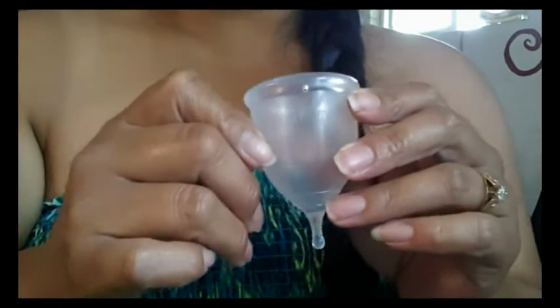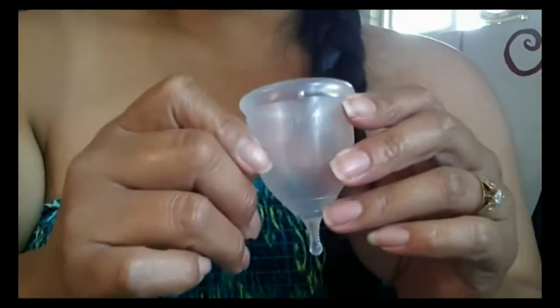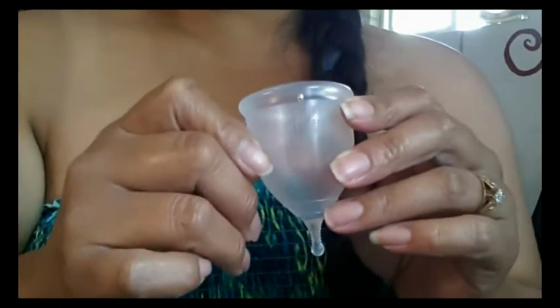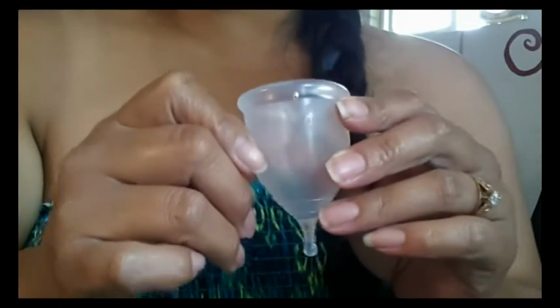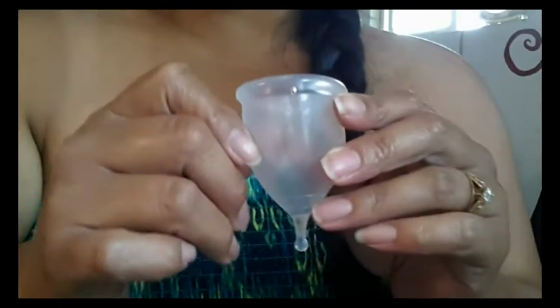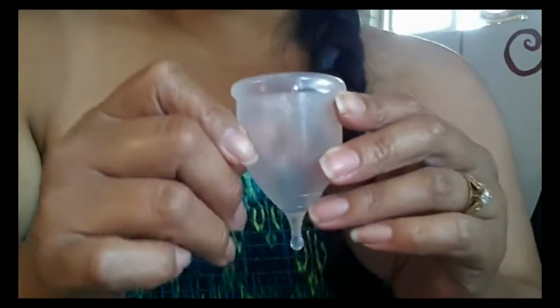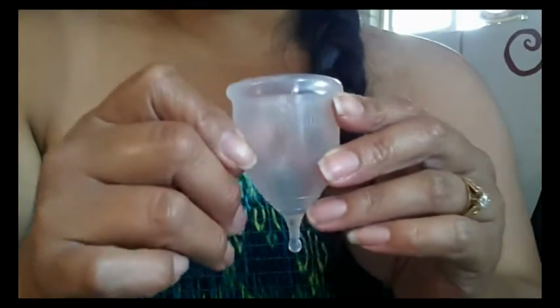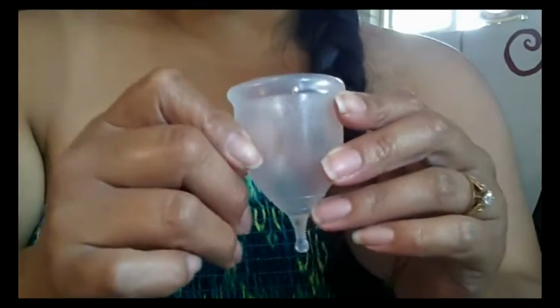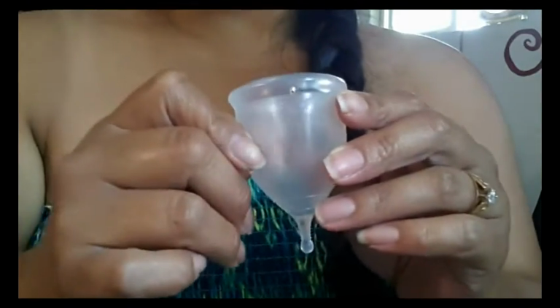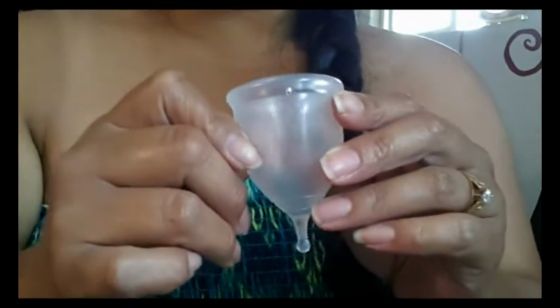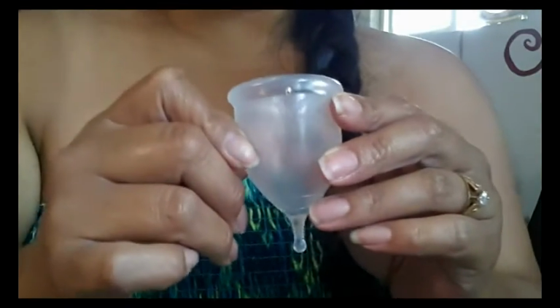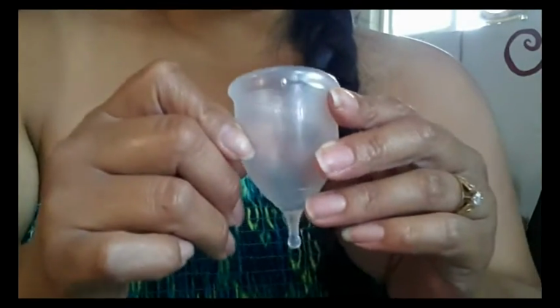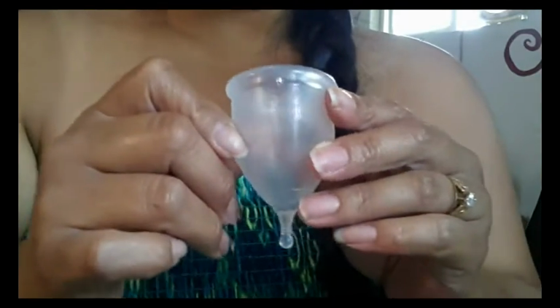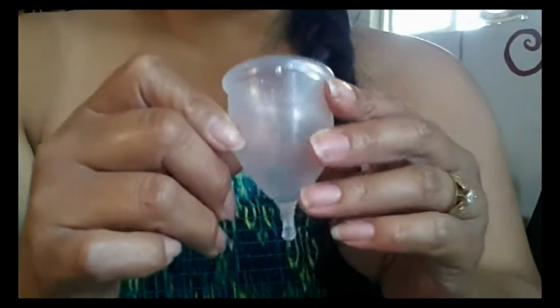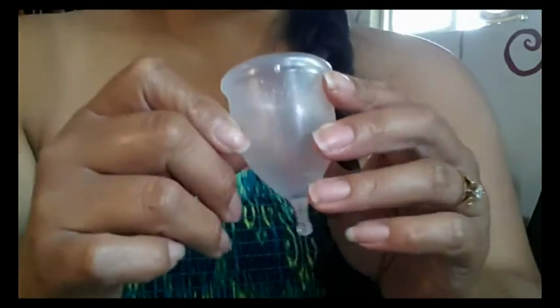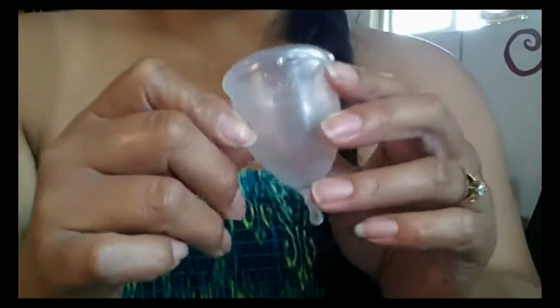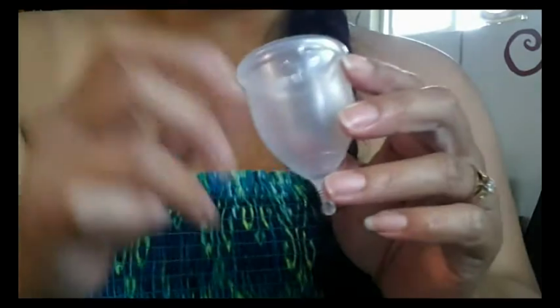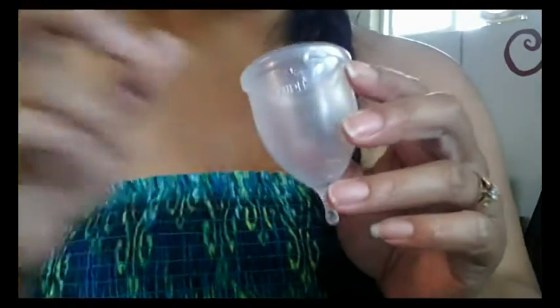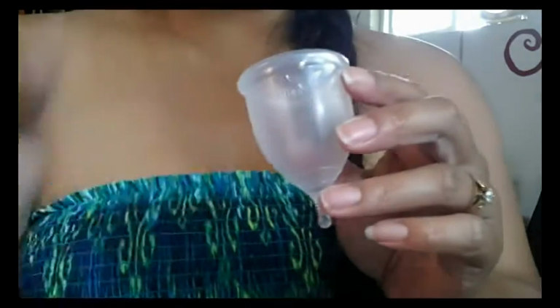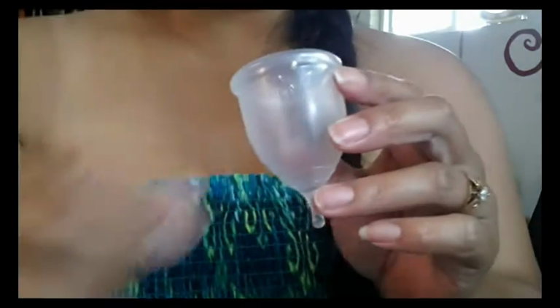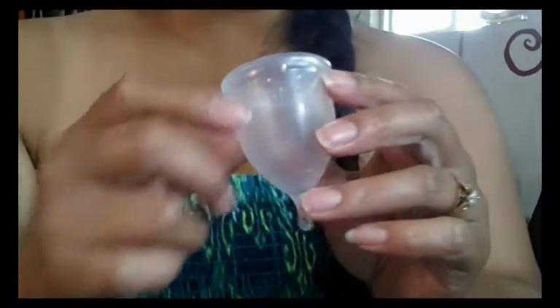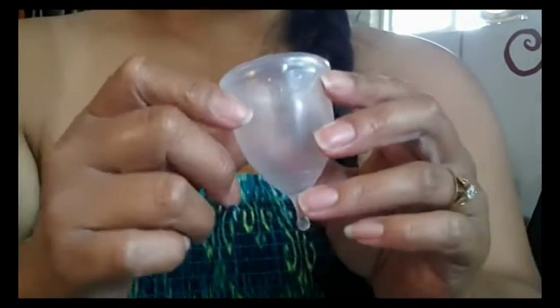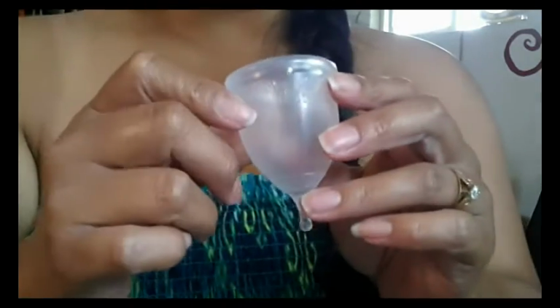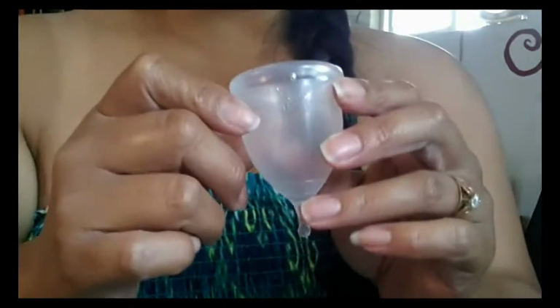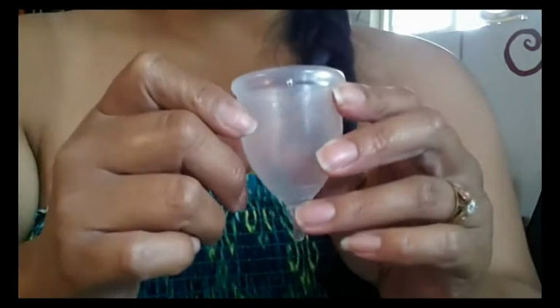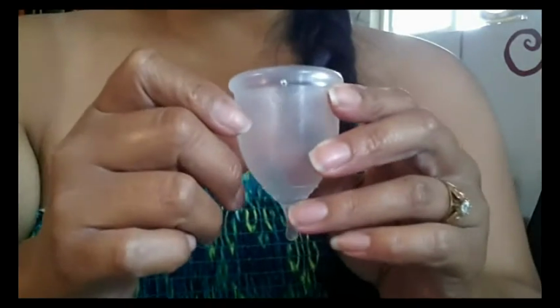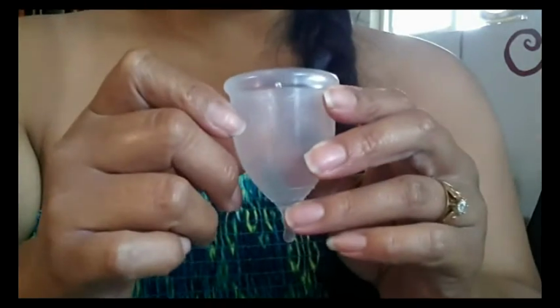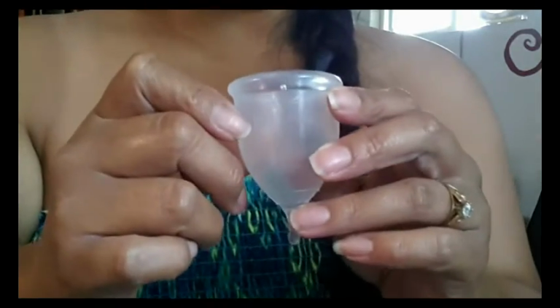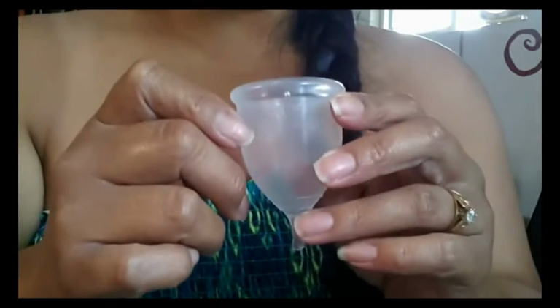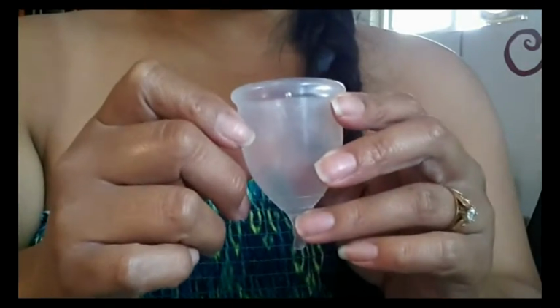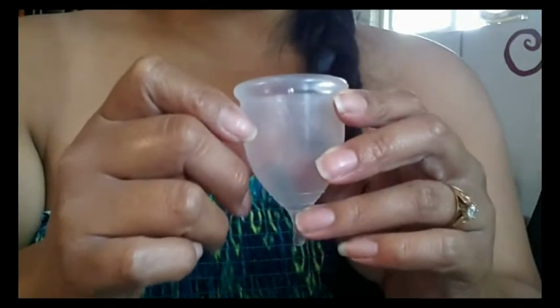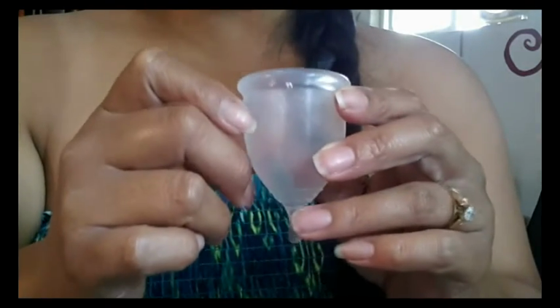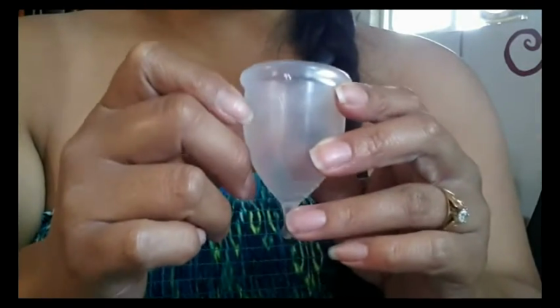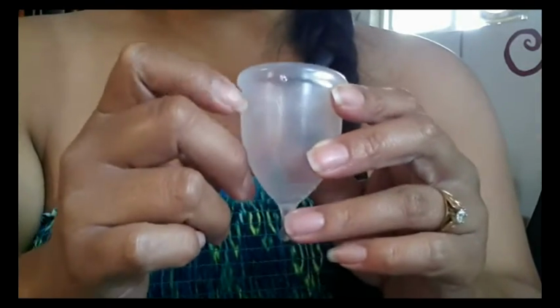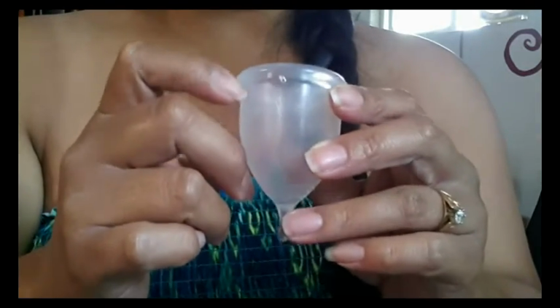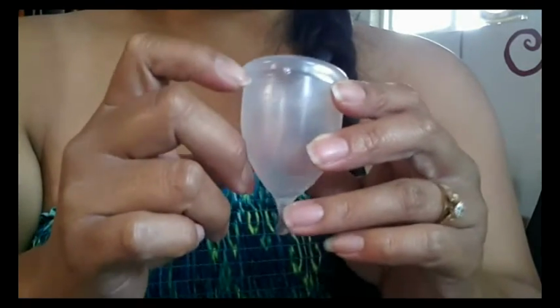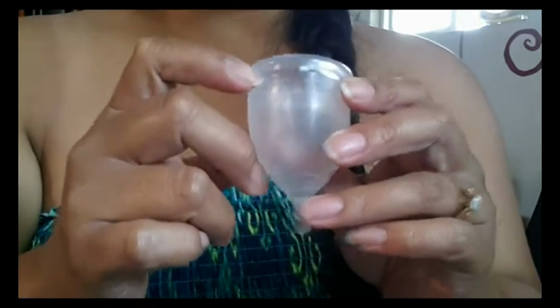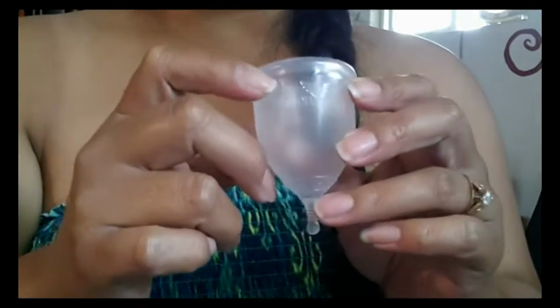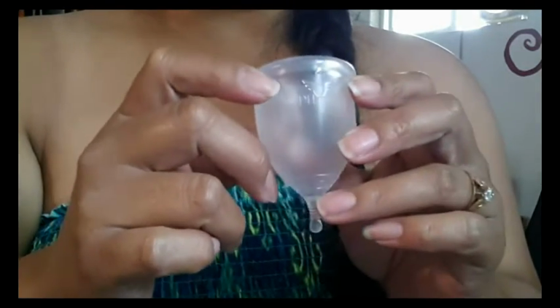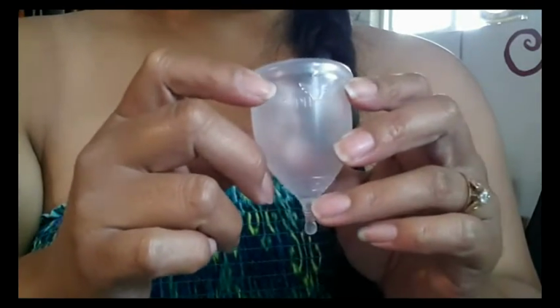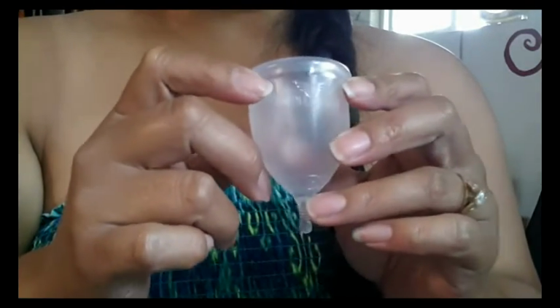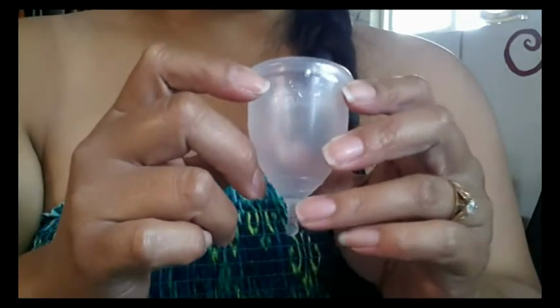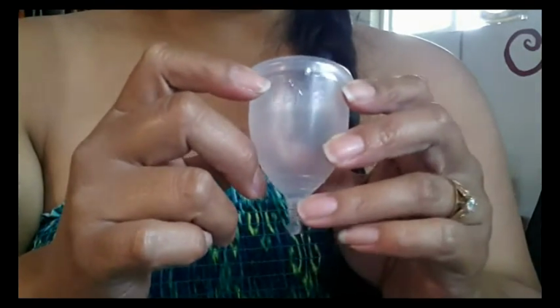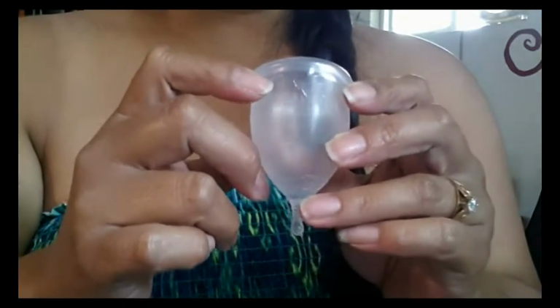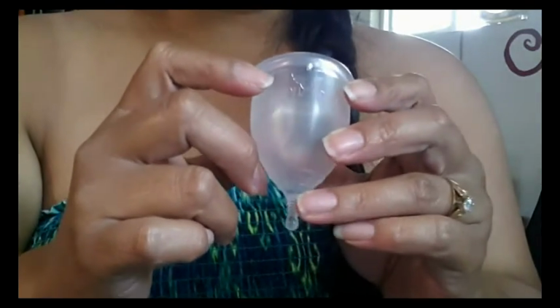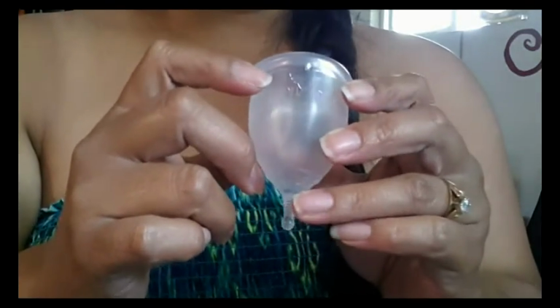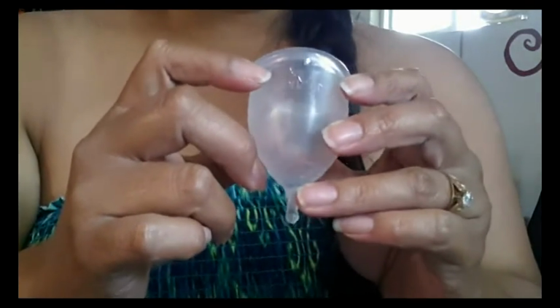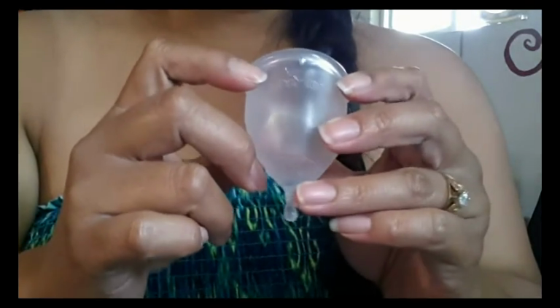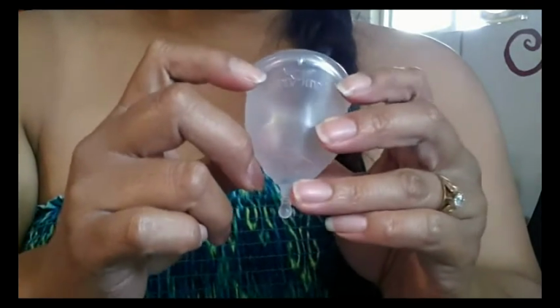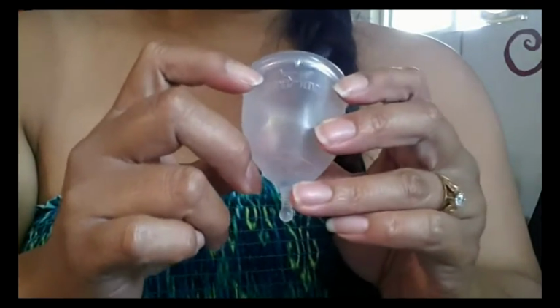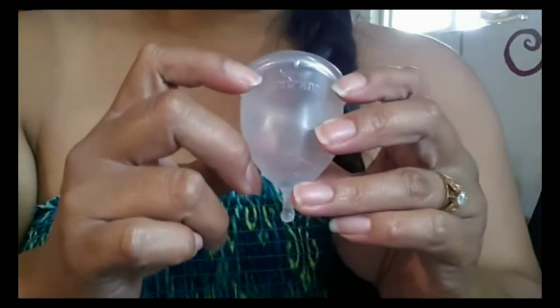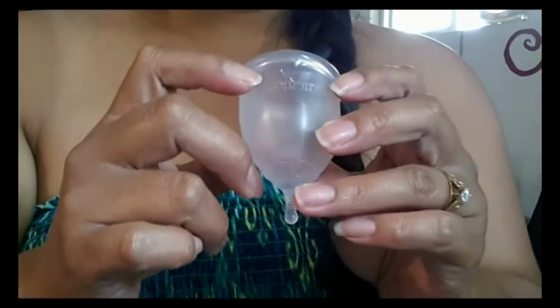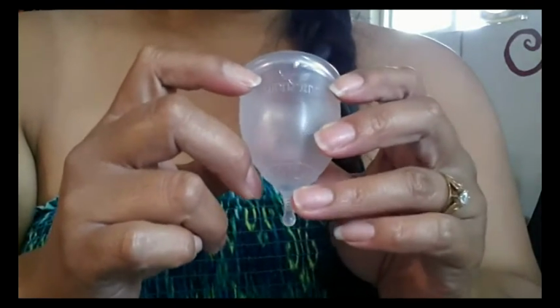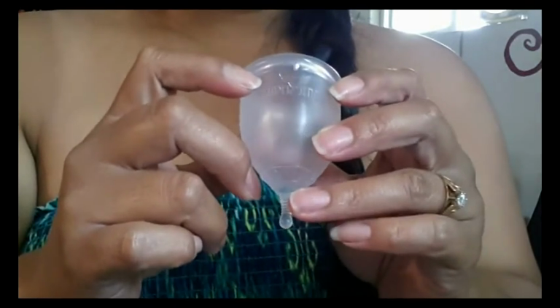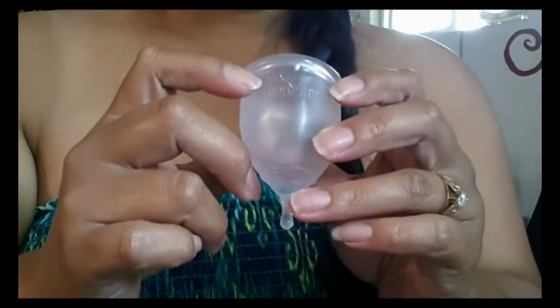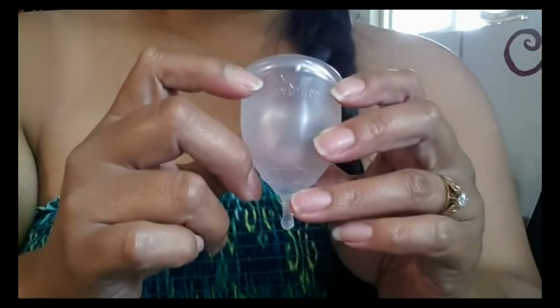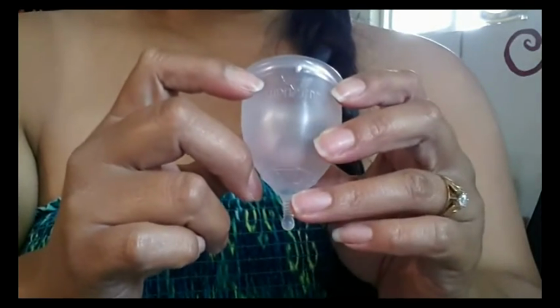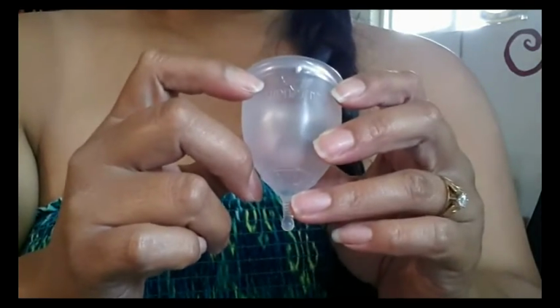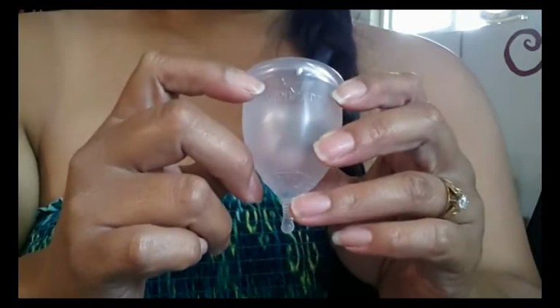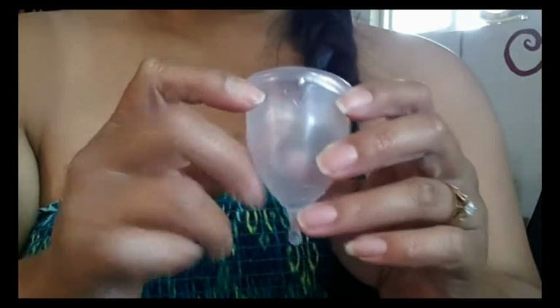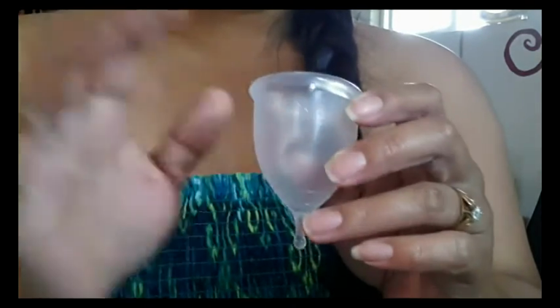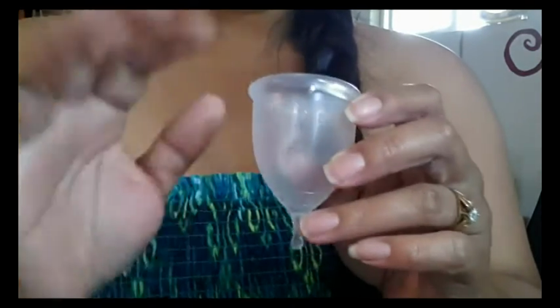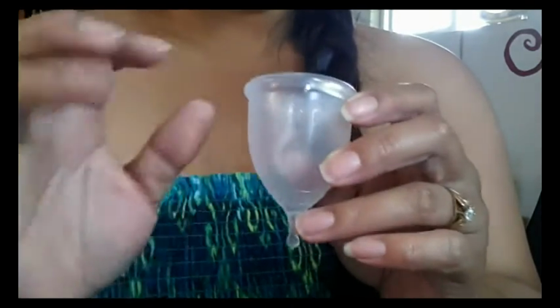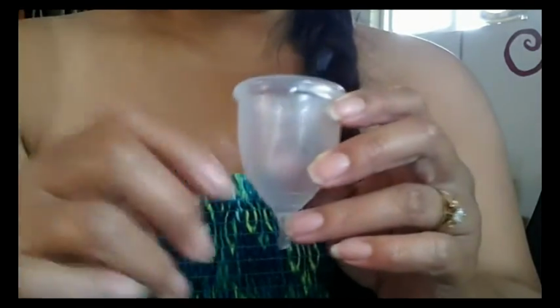On with the Lena cup — I'm going to go ahead and stop this video. See ya!